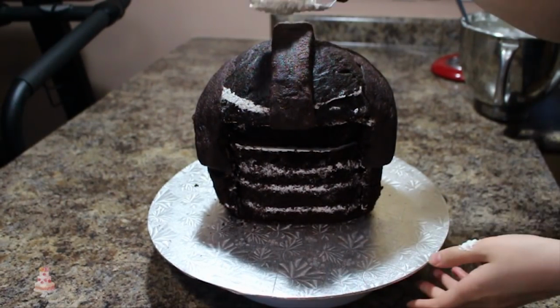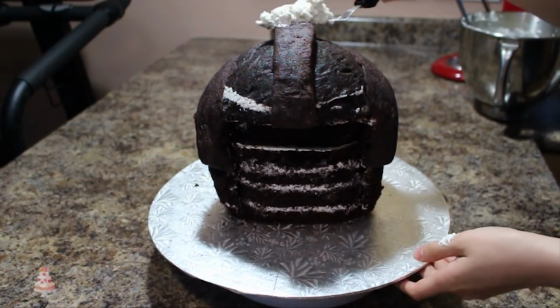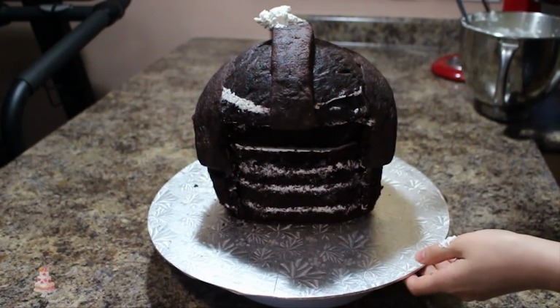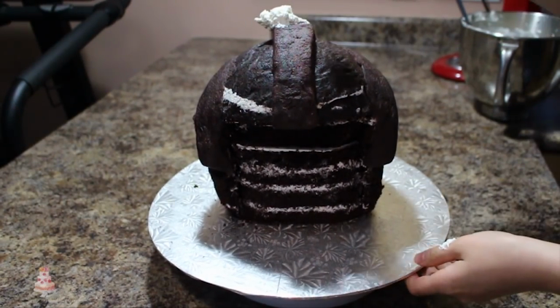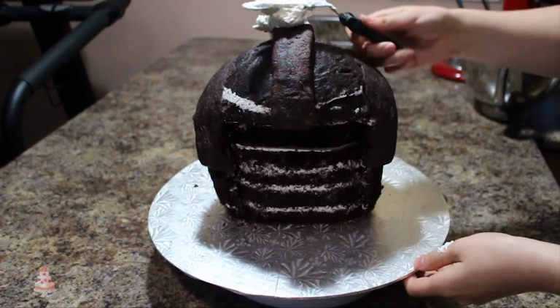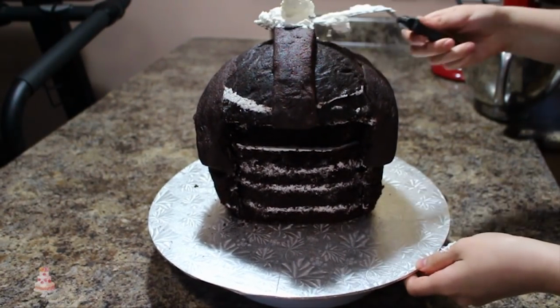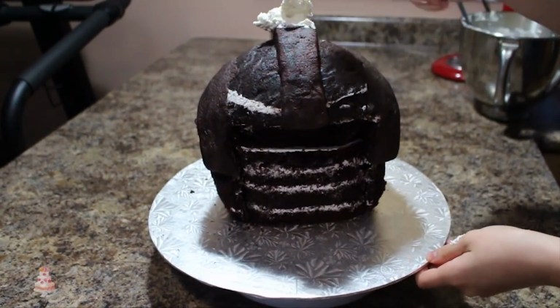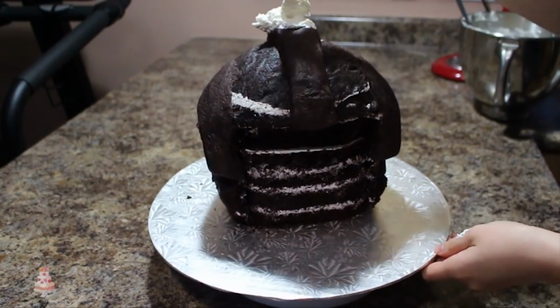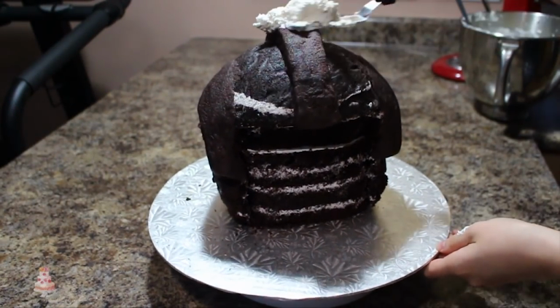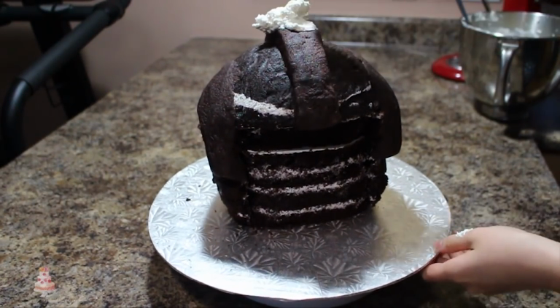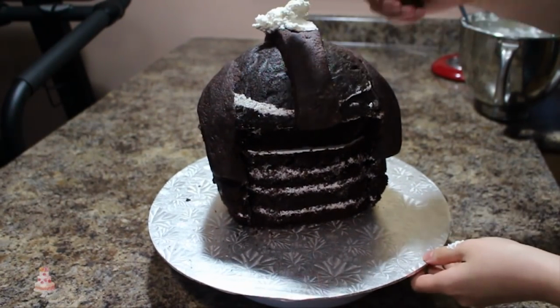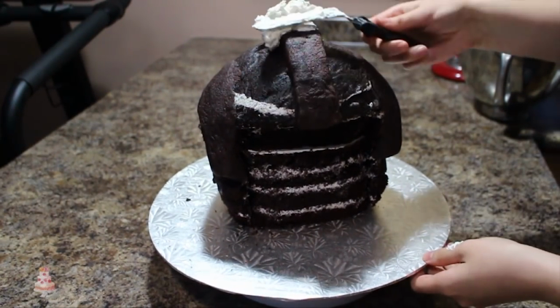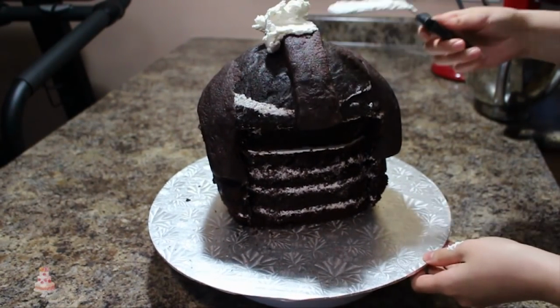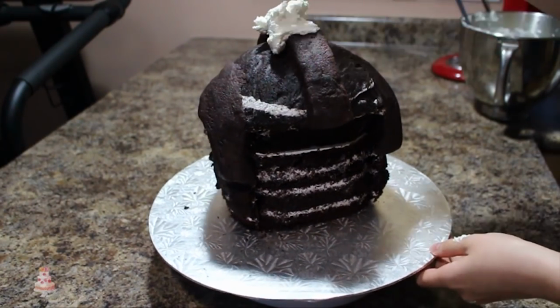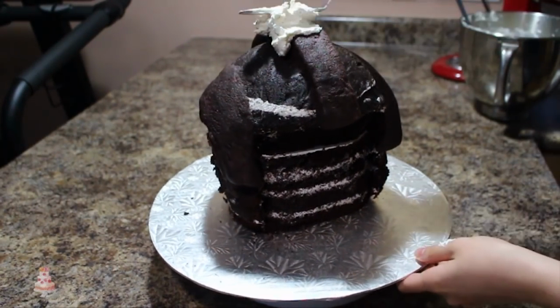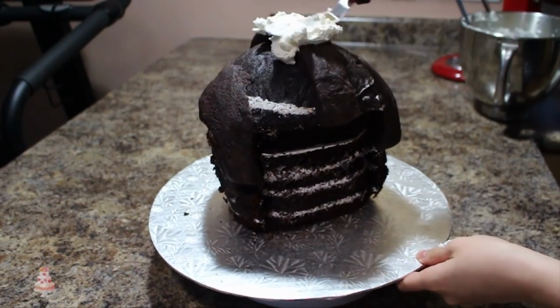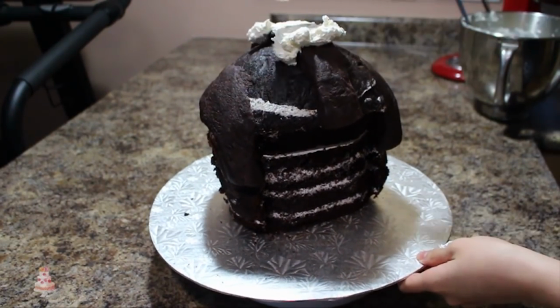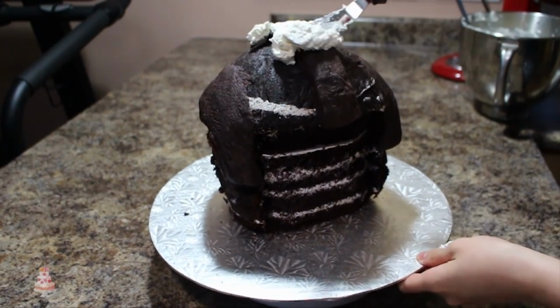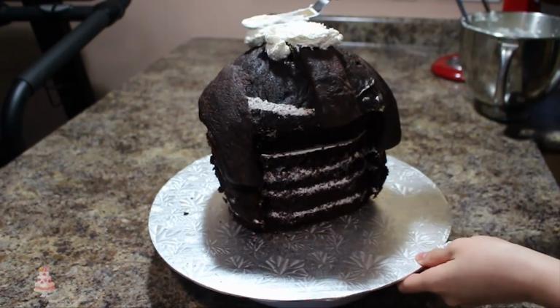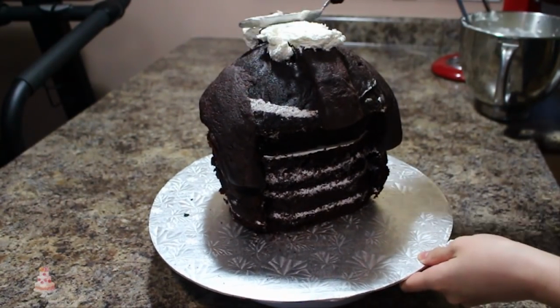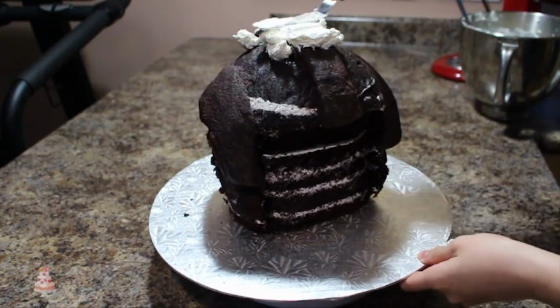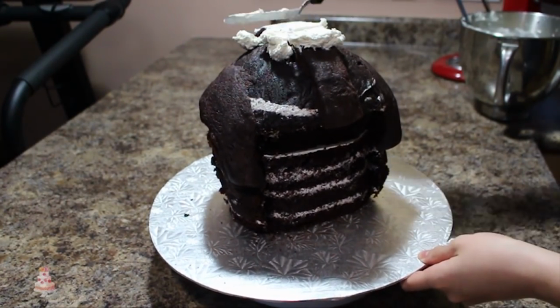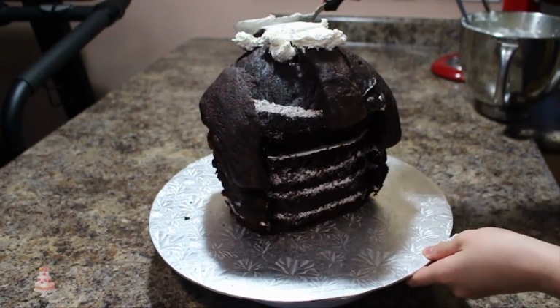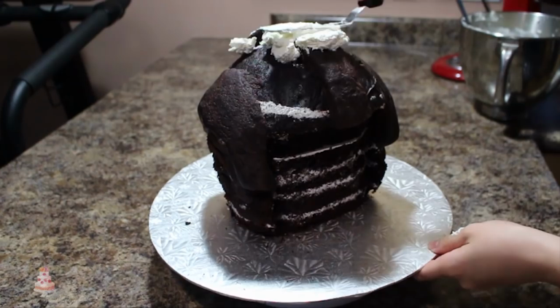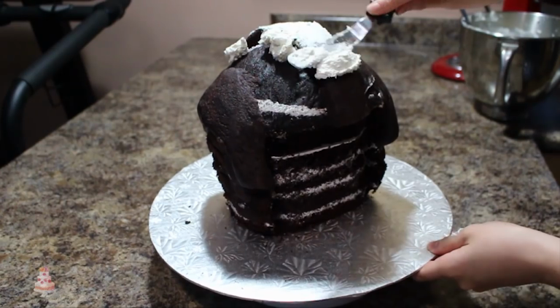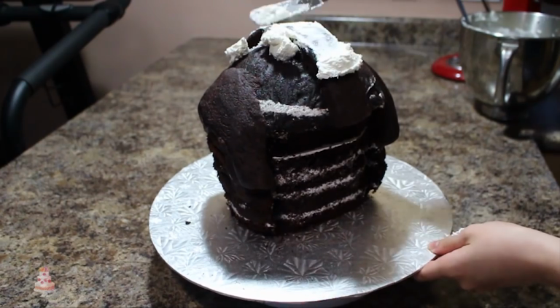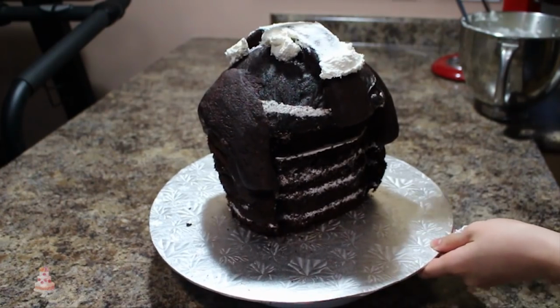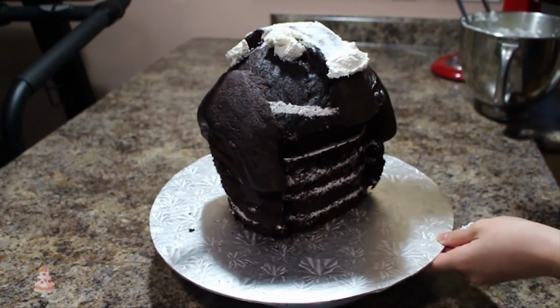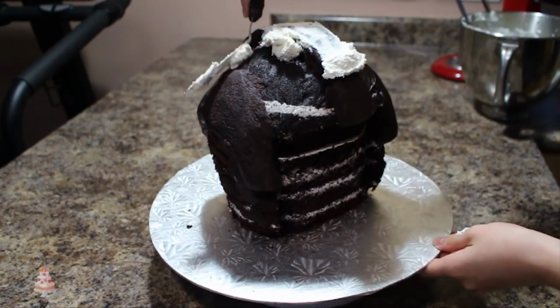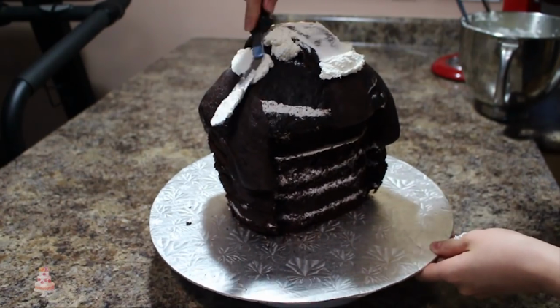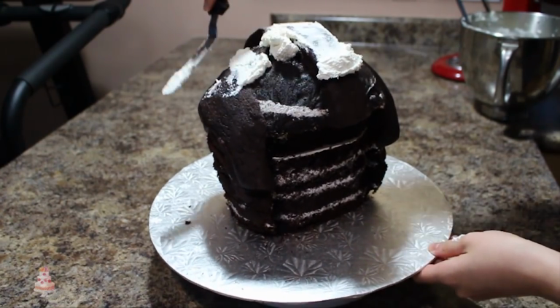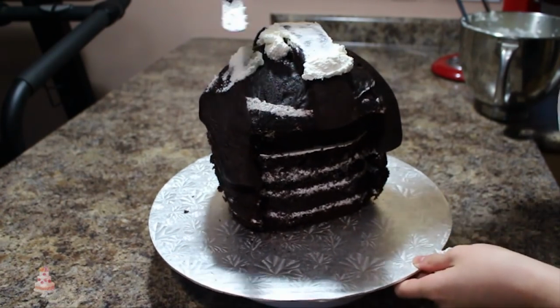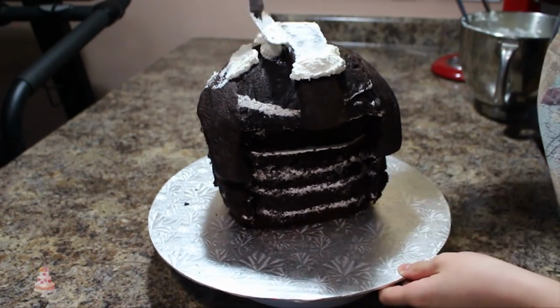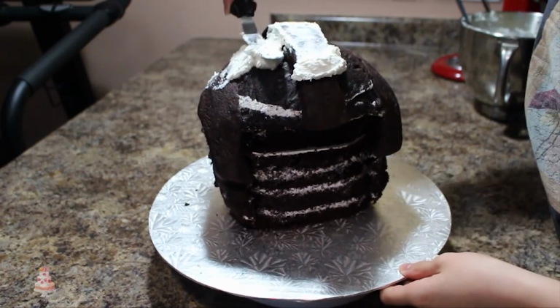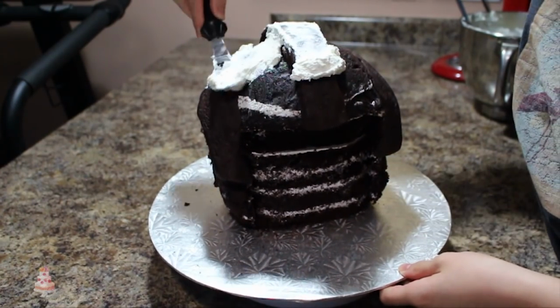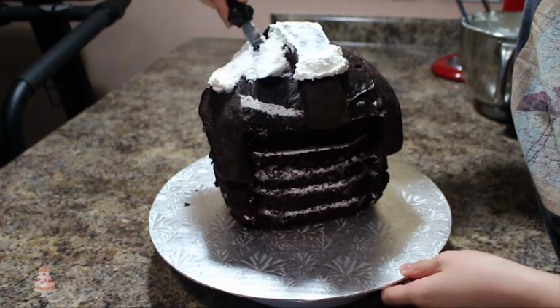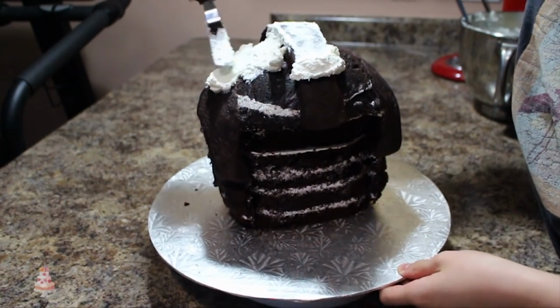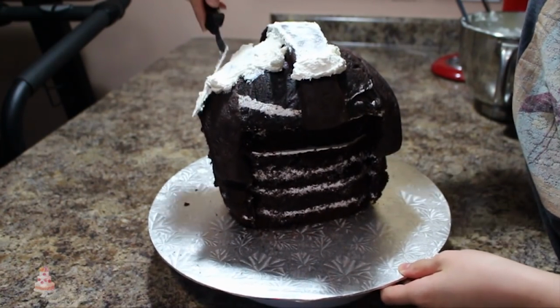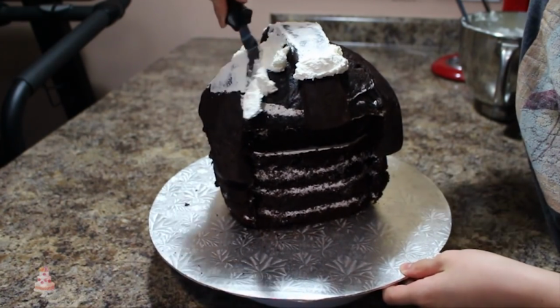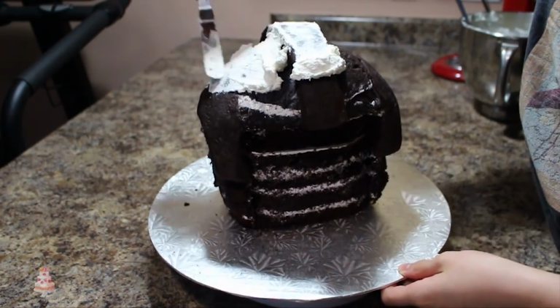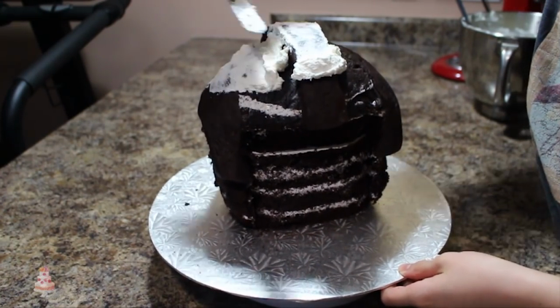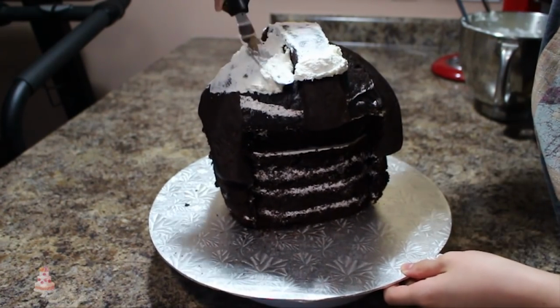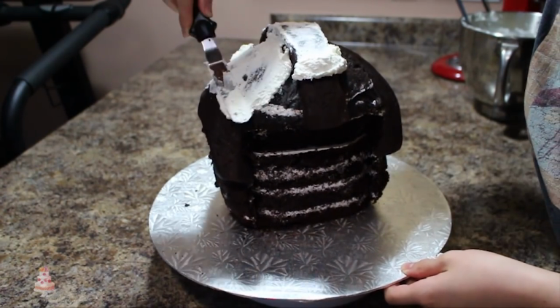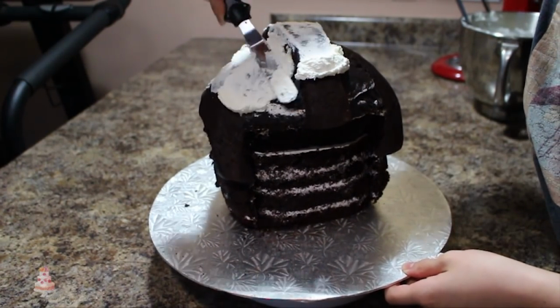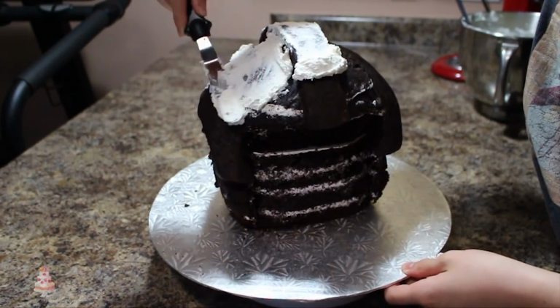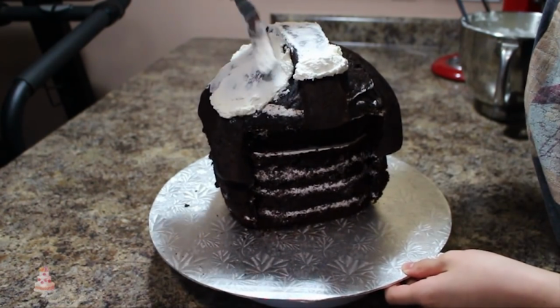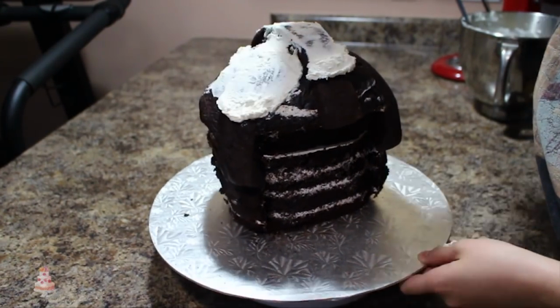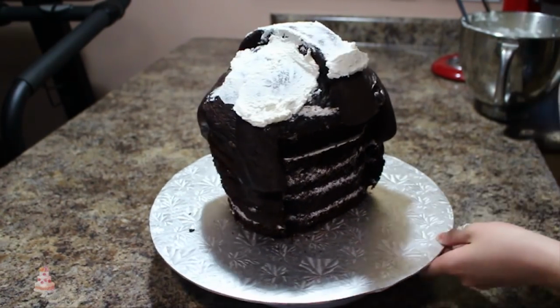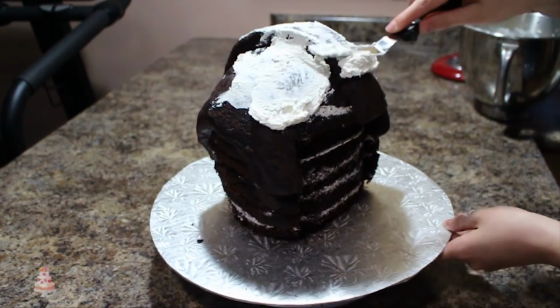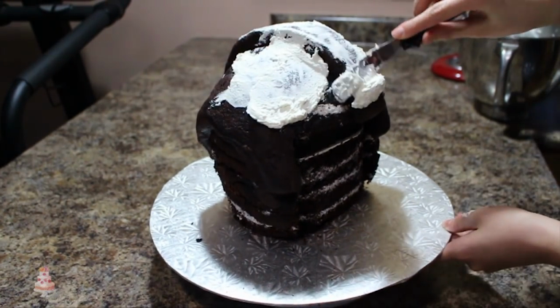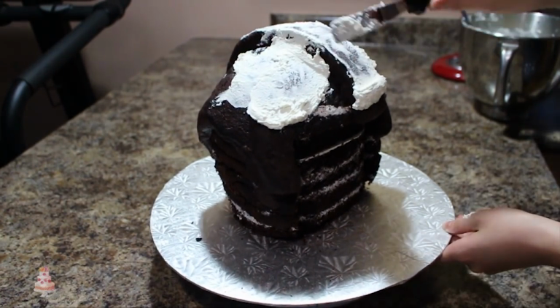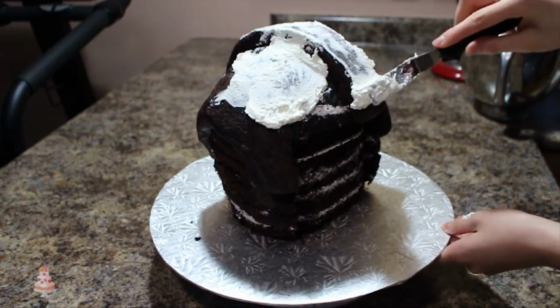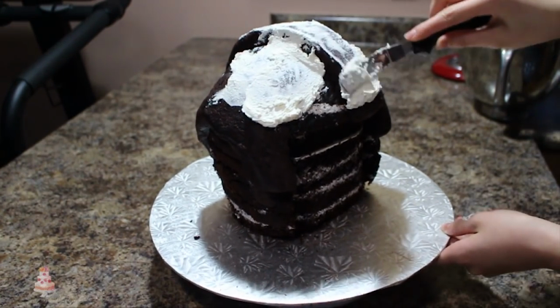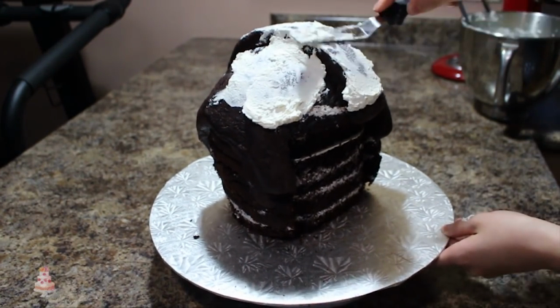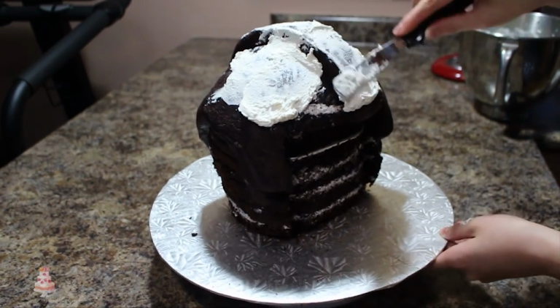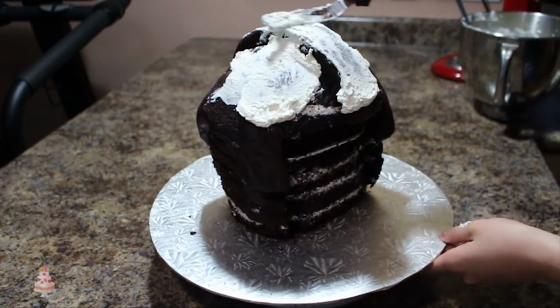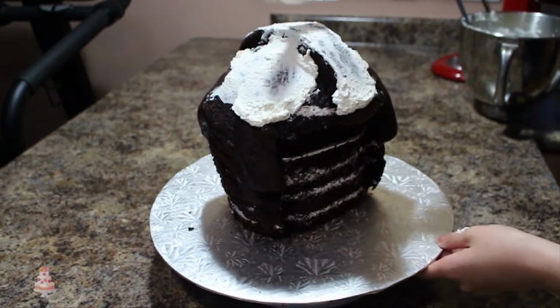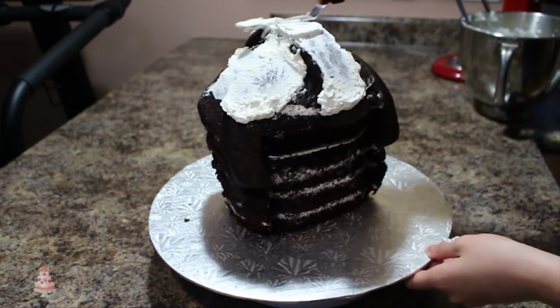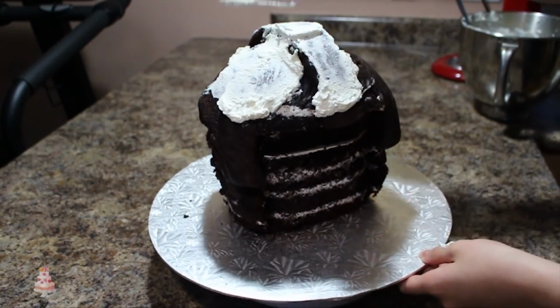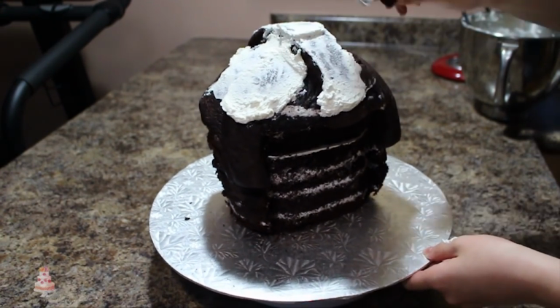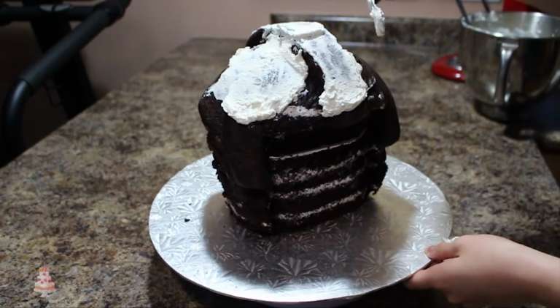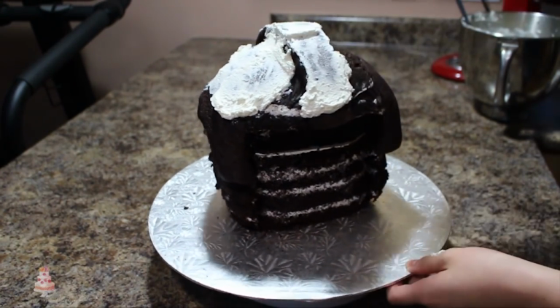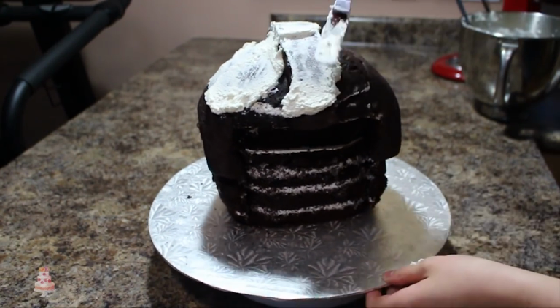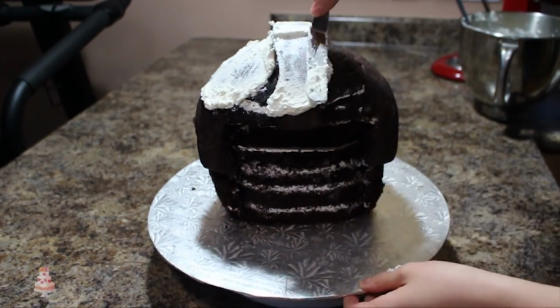I moved on to my crumb coat and I just applied a thin layer of my Swiss meringue buttercream all over the entire cake to lock in those crumbs.